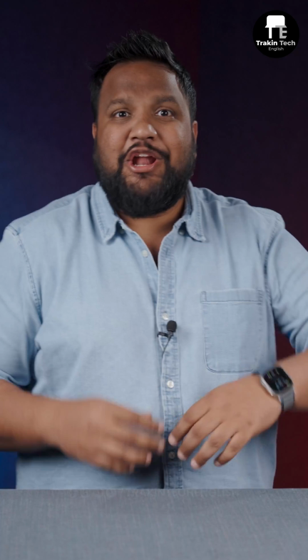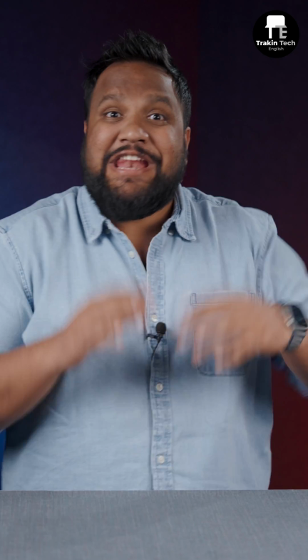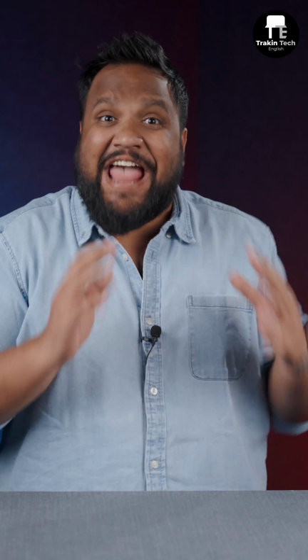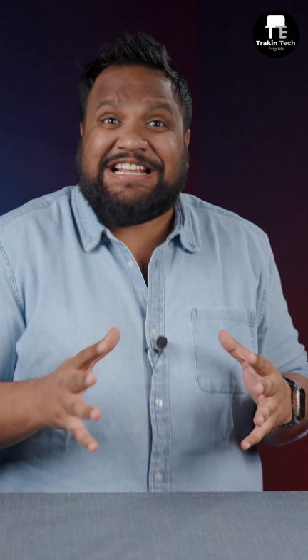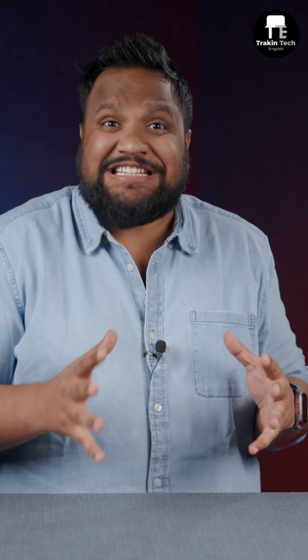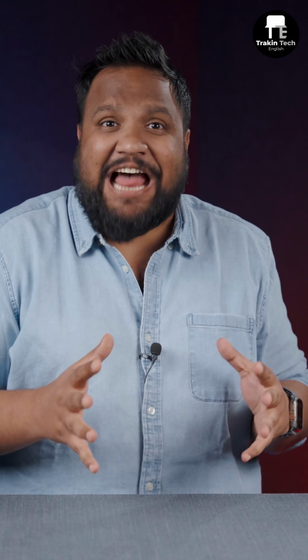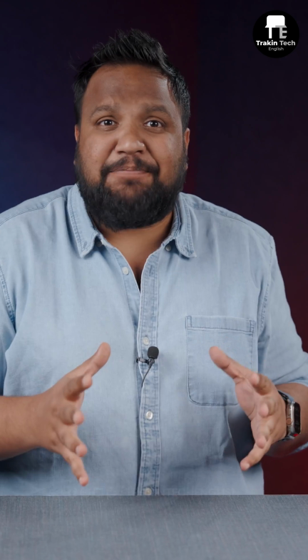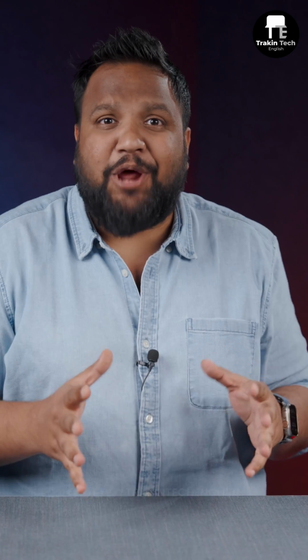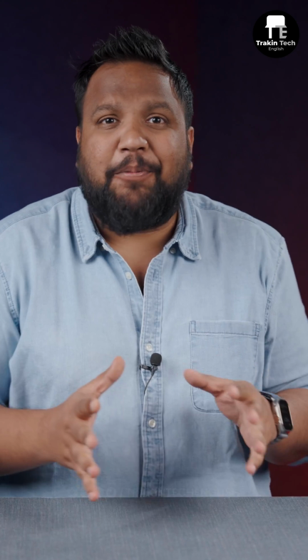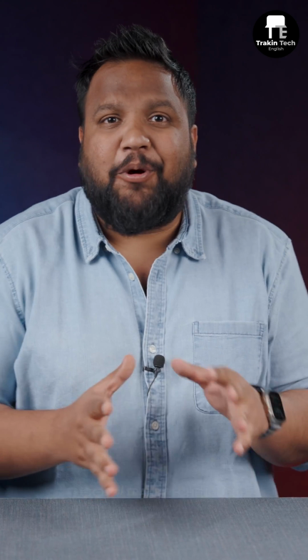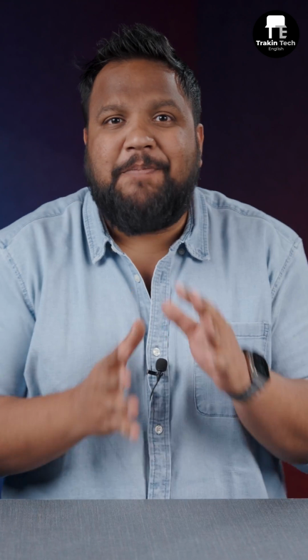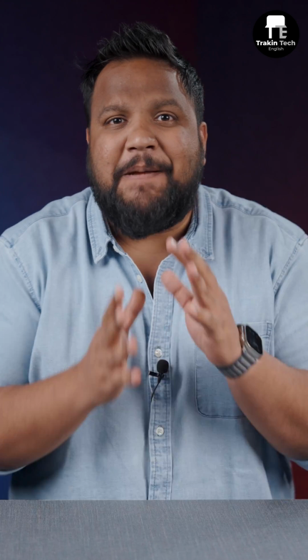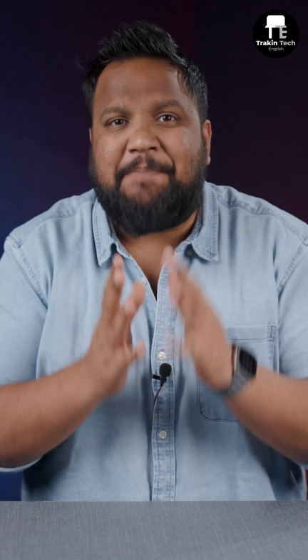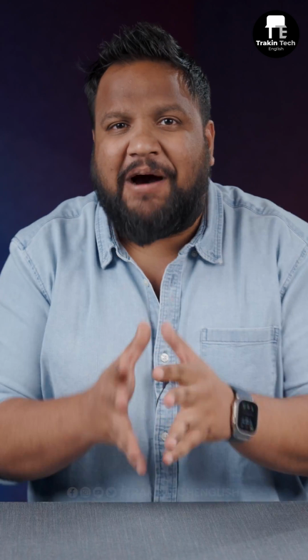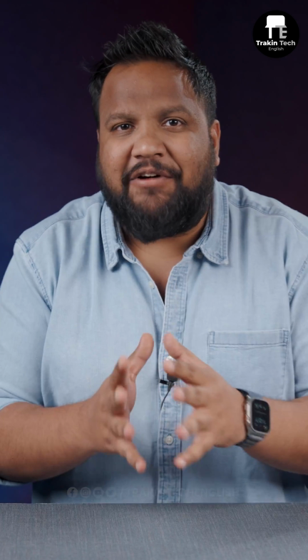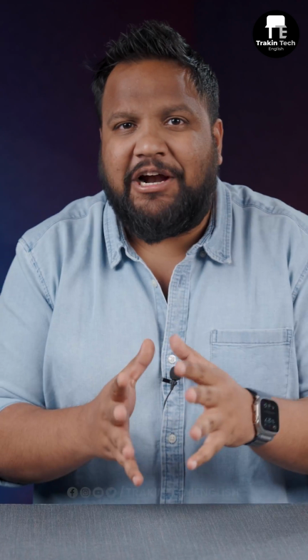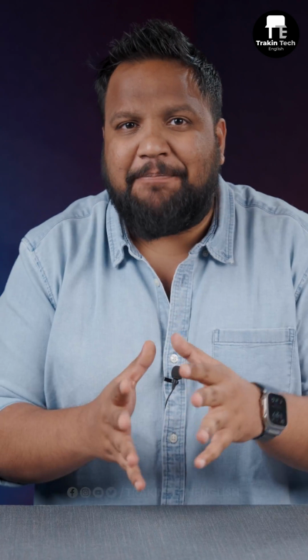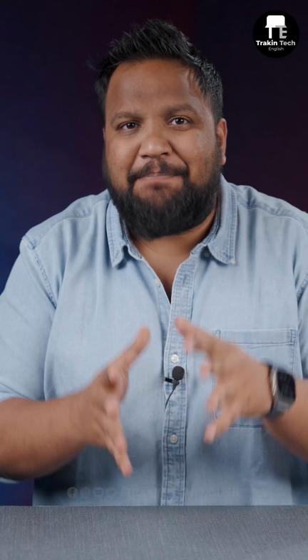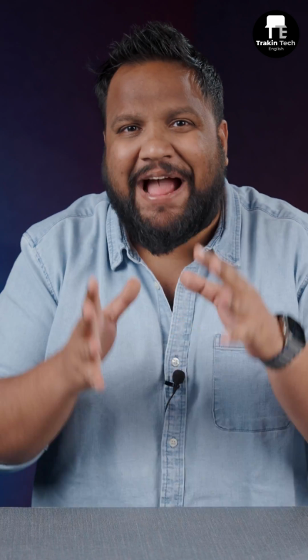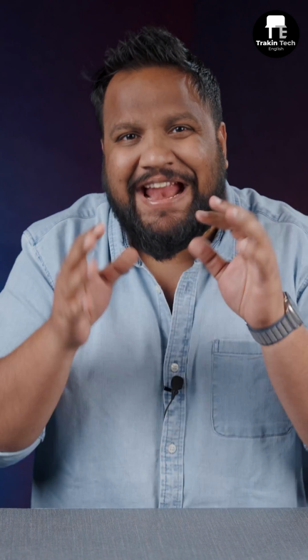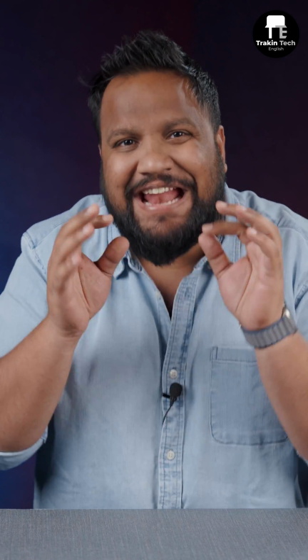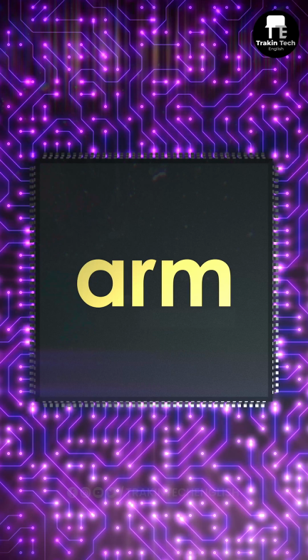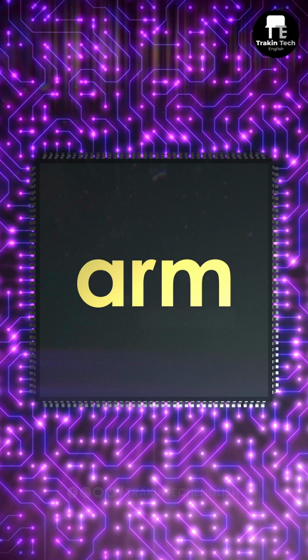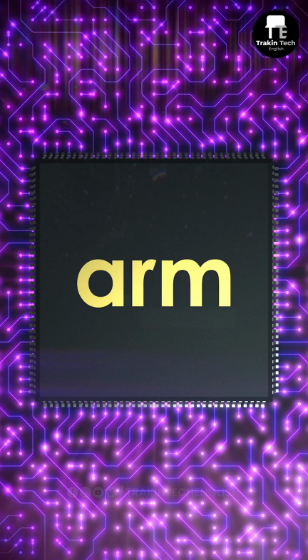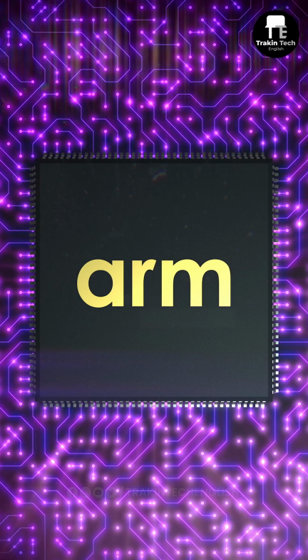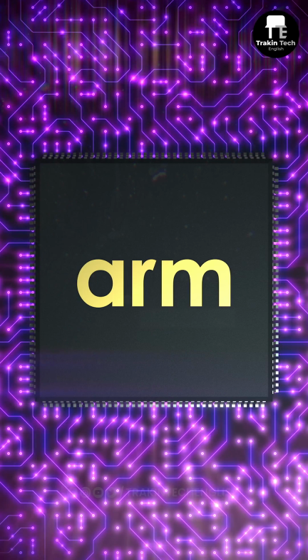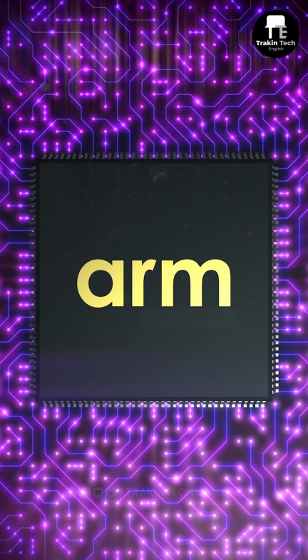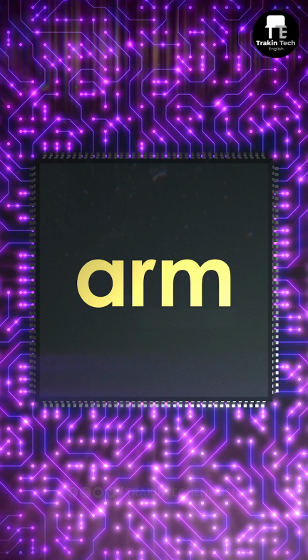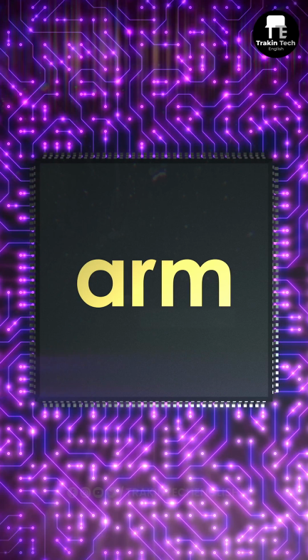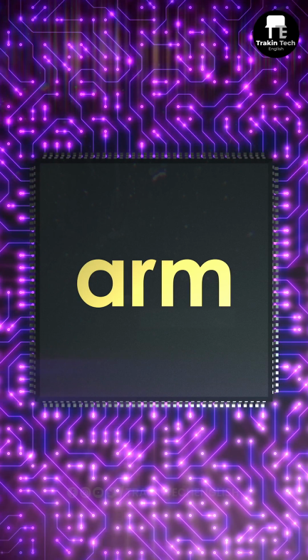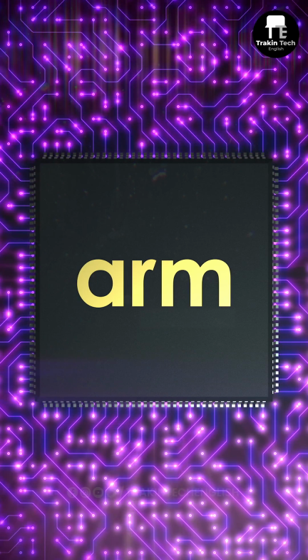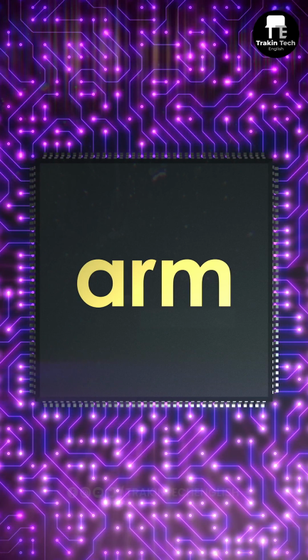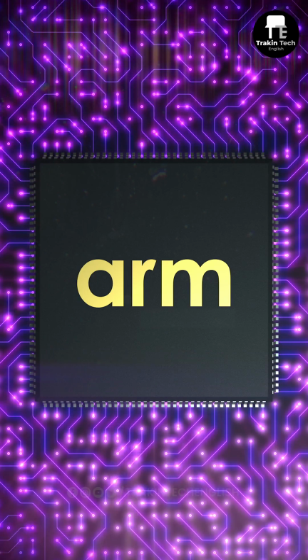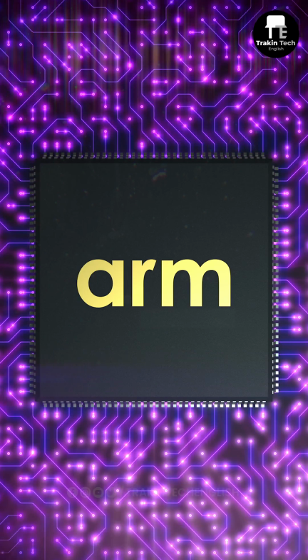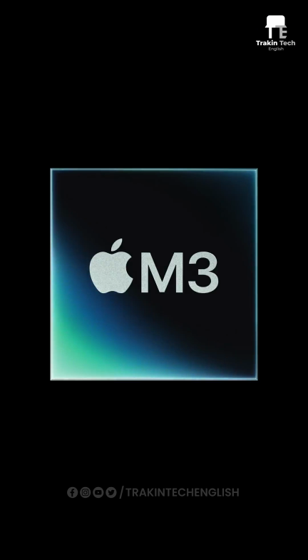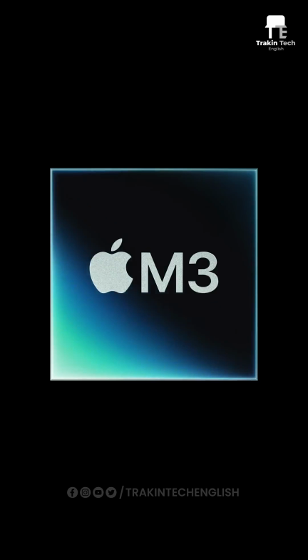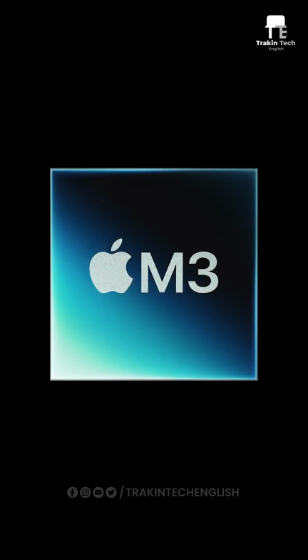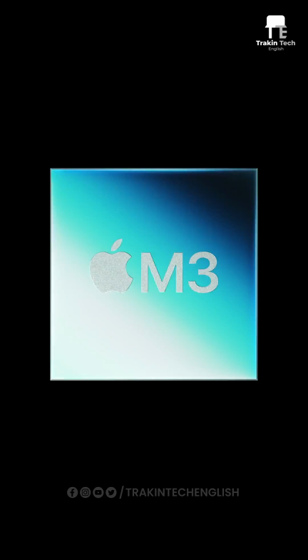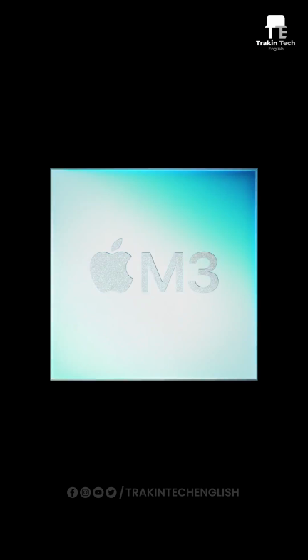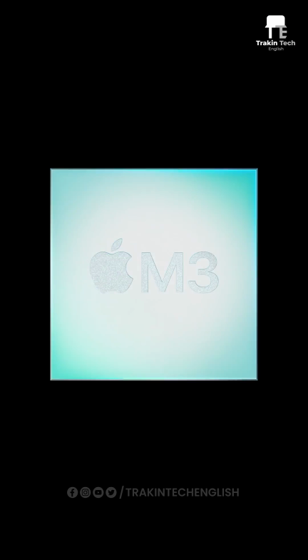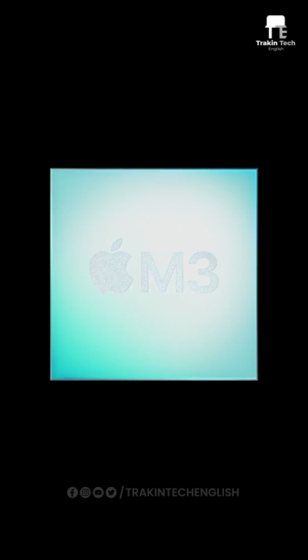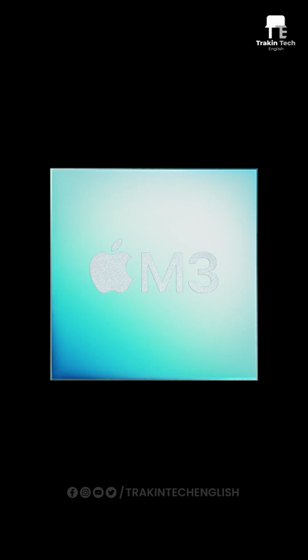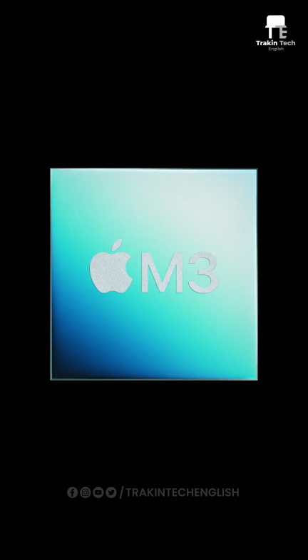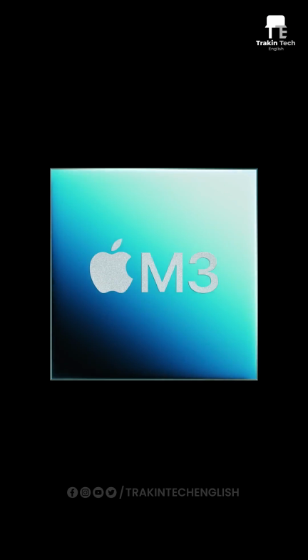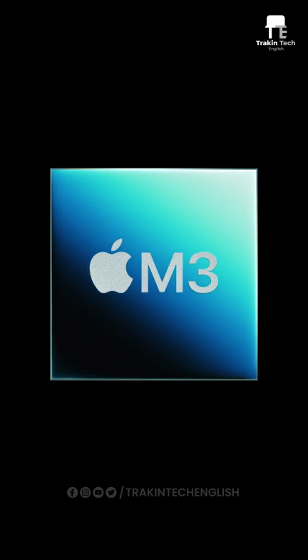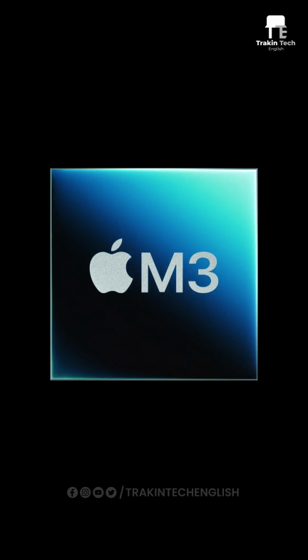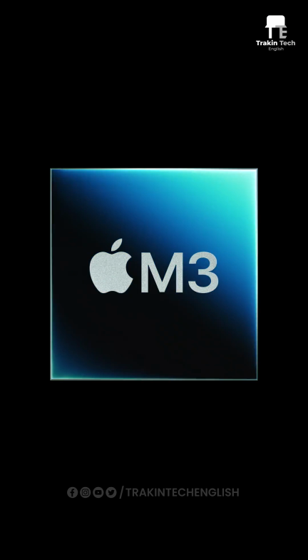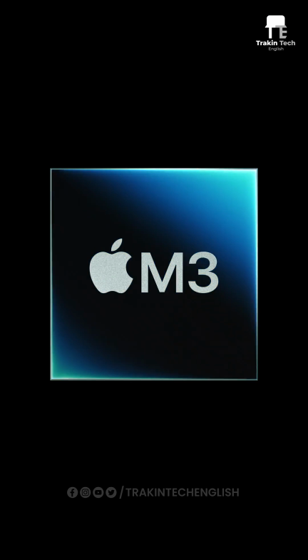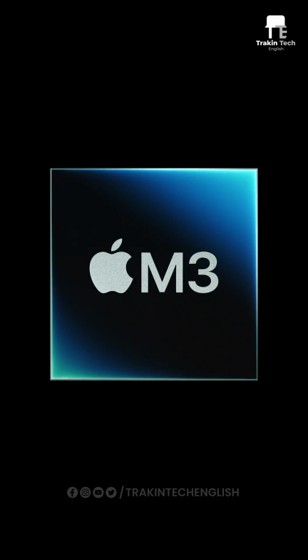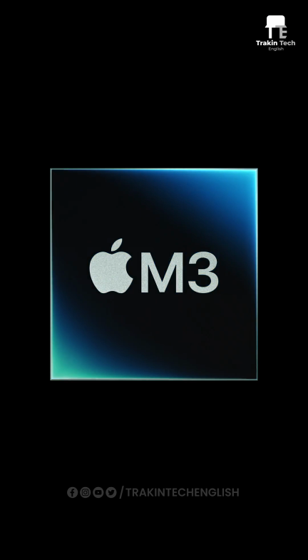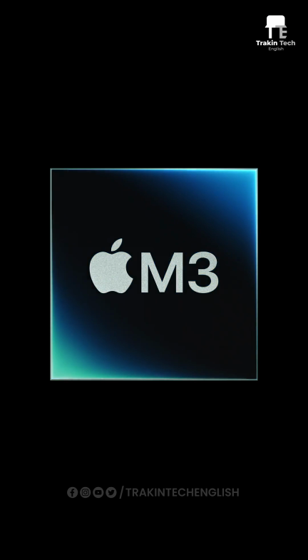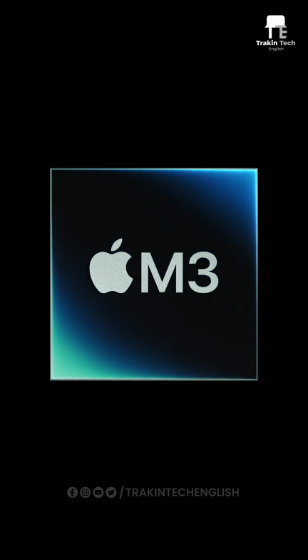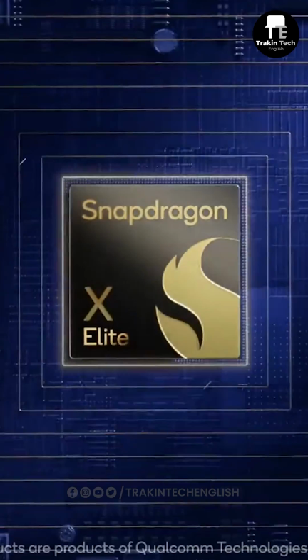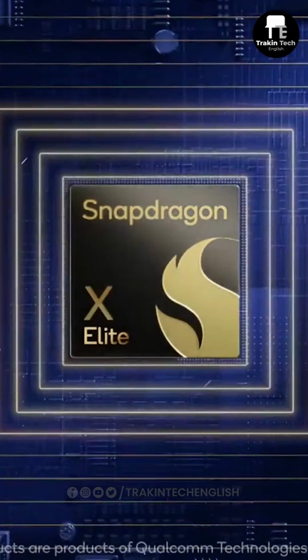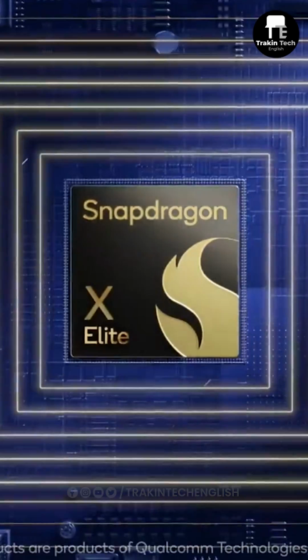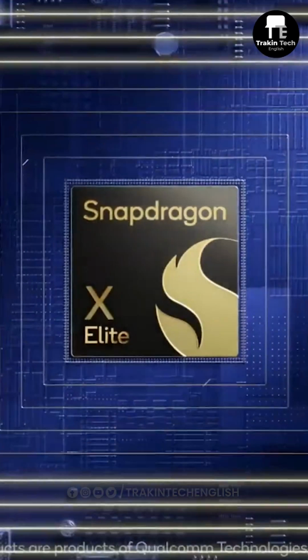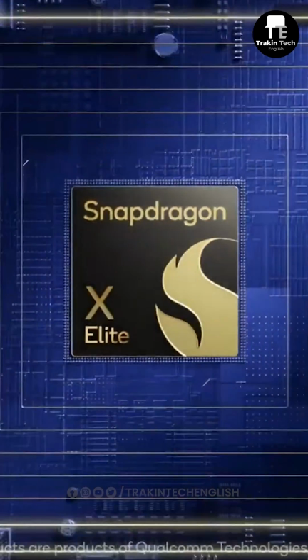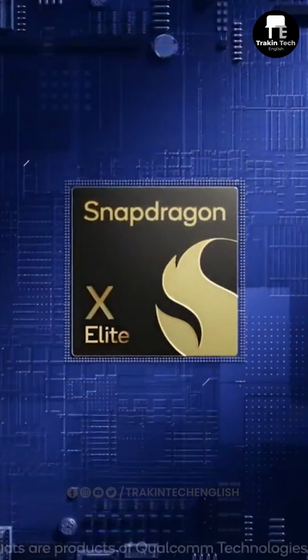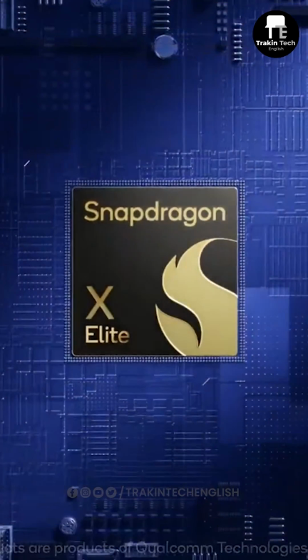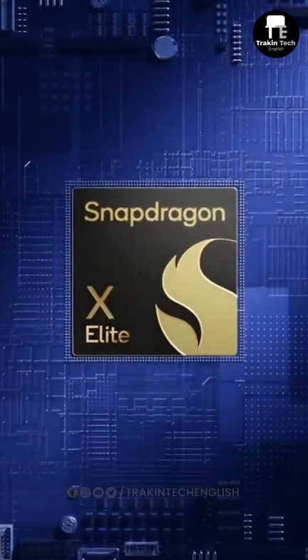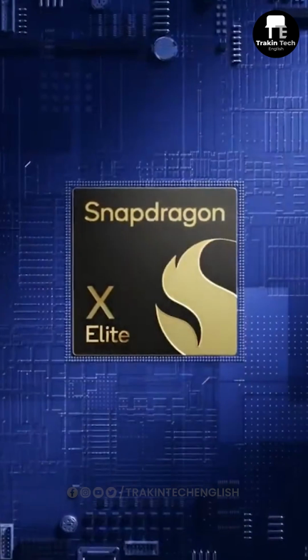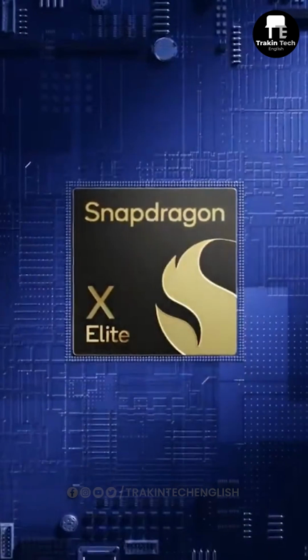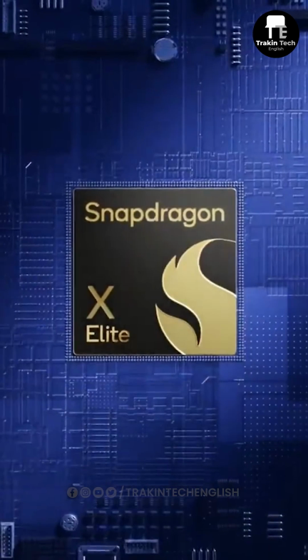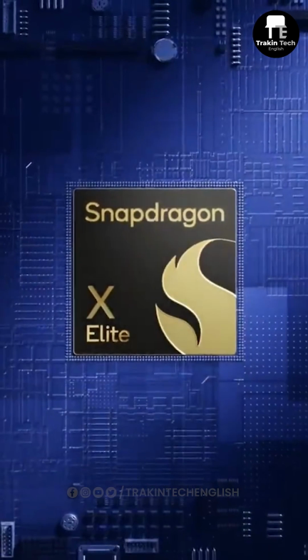Your next laptop could be powered by an ARM-based CPU. But will it be the new Apple M3 or the Snapdragon X Elite?